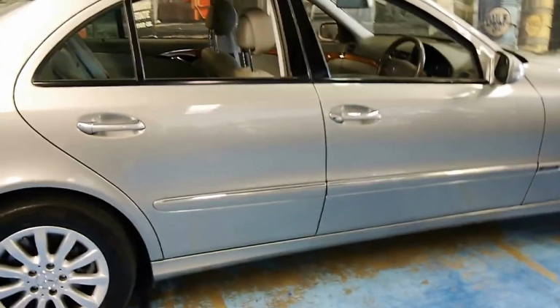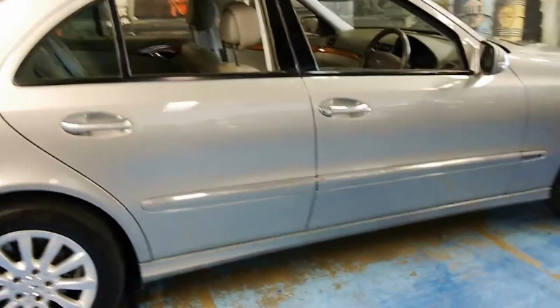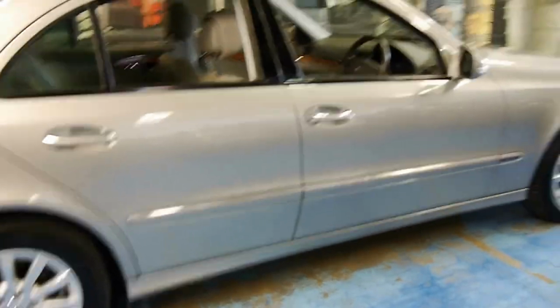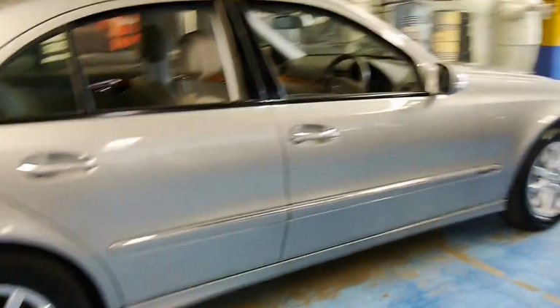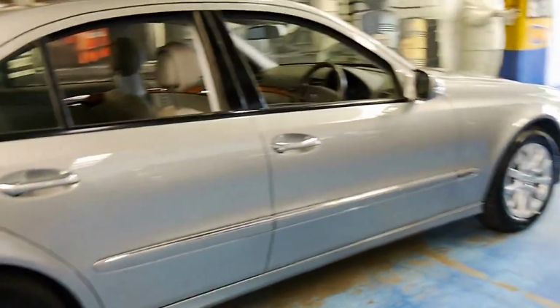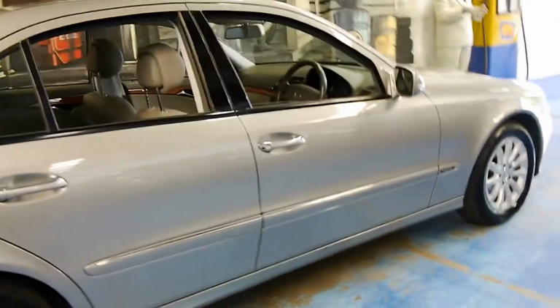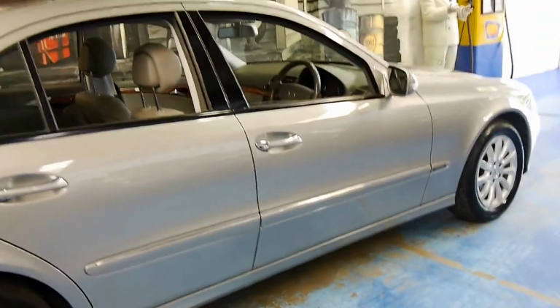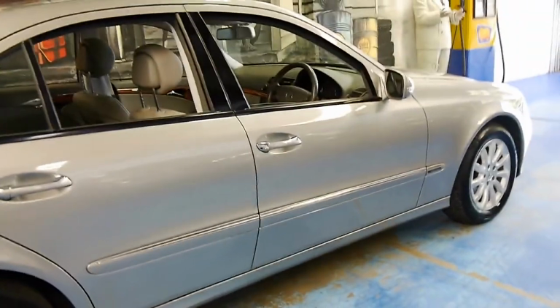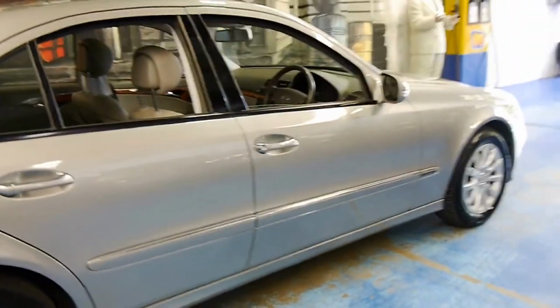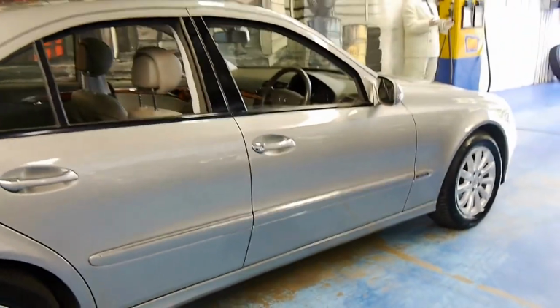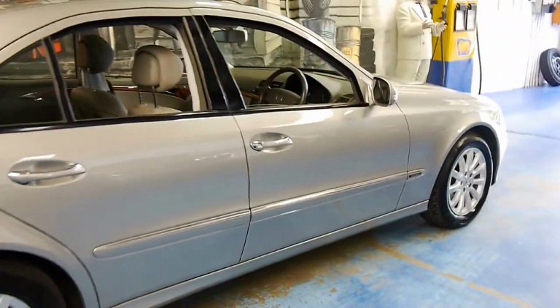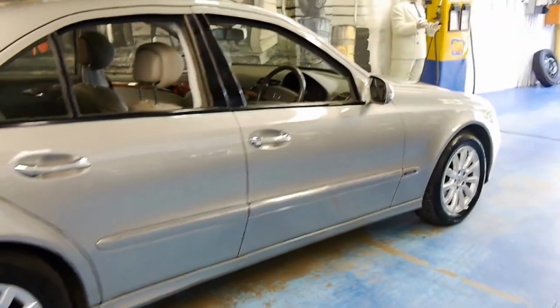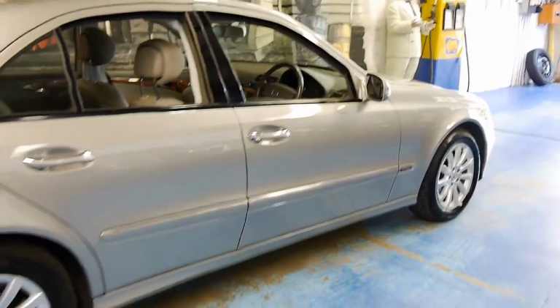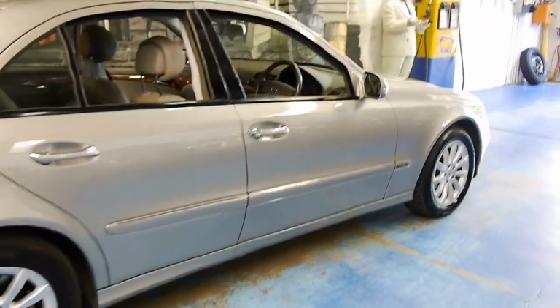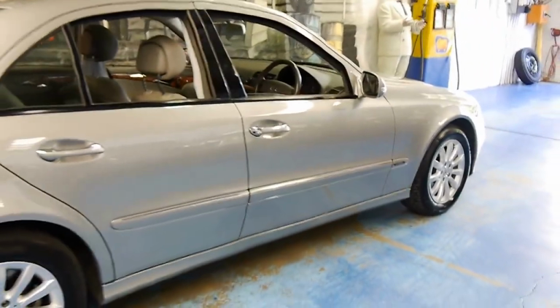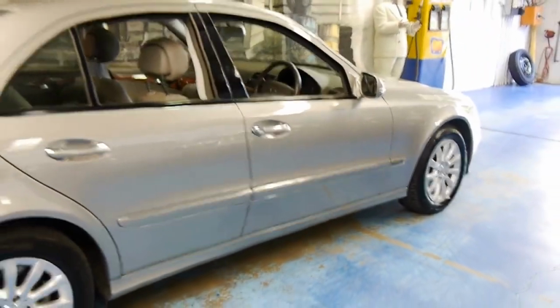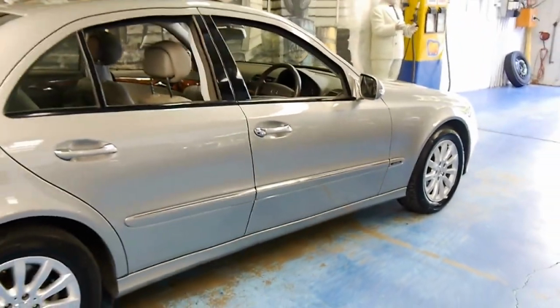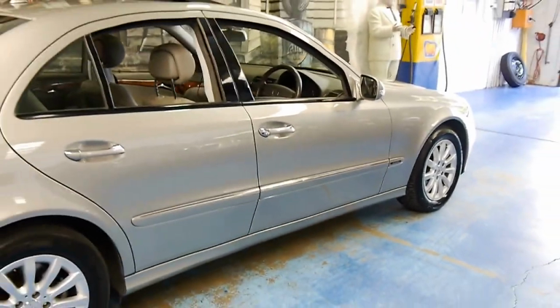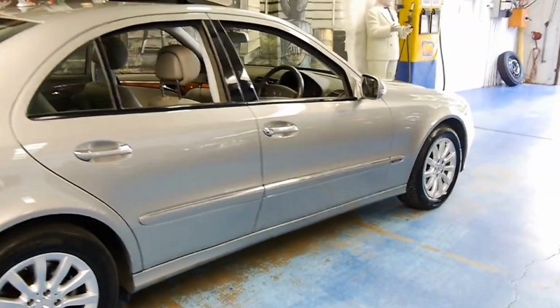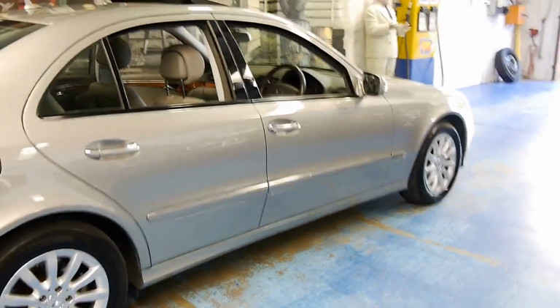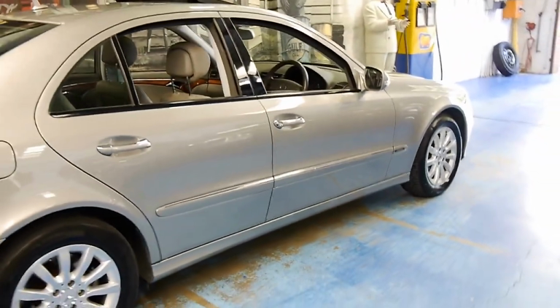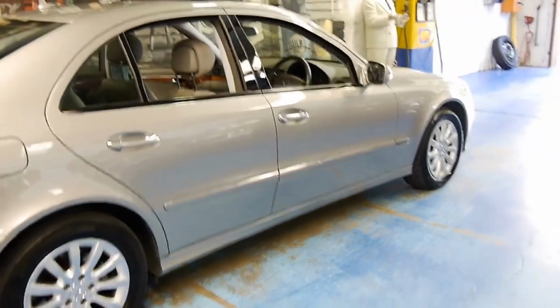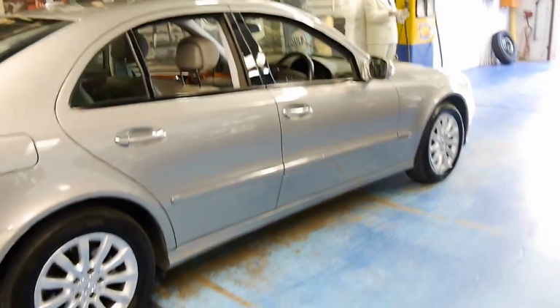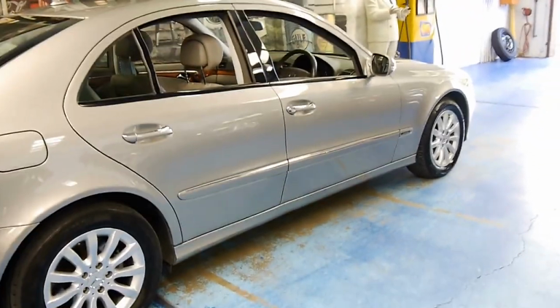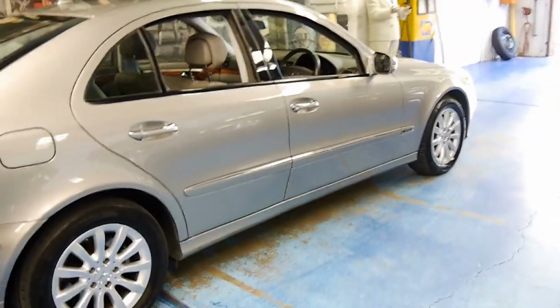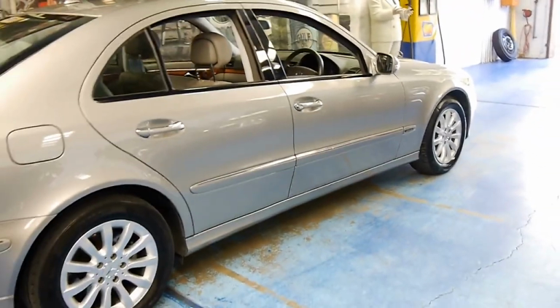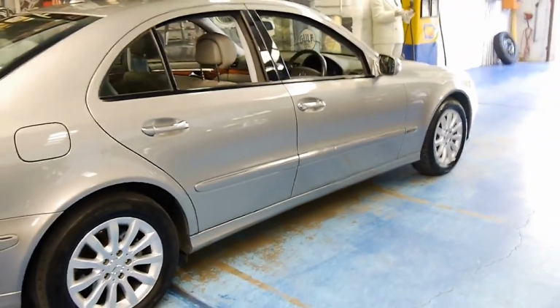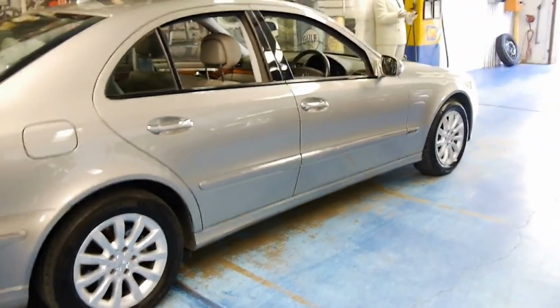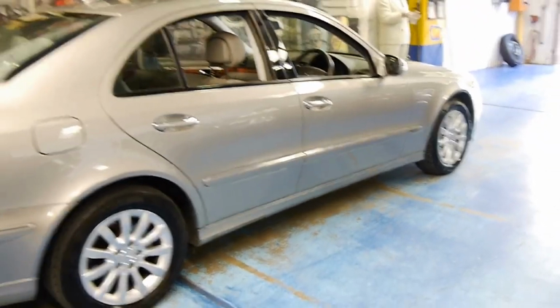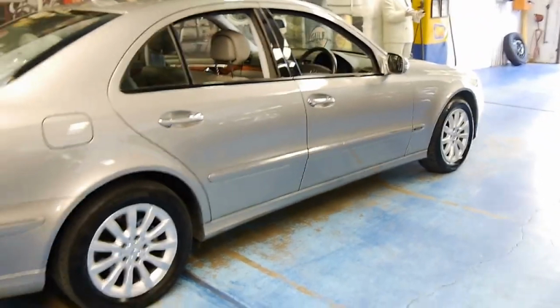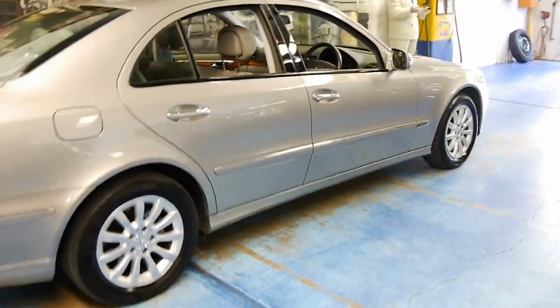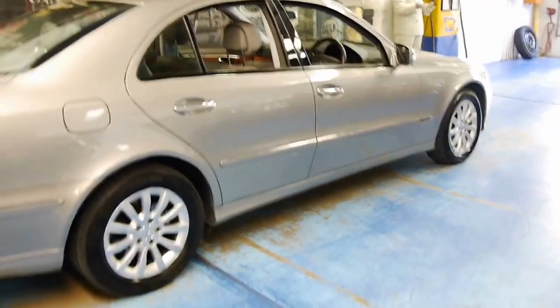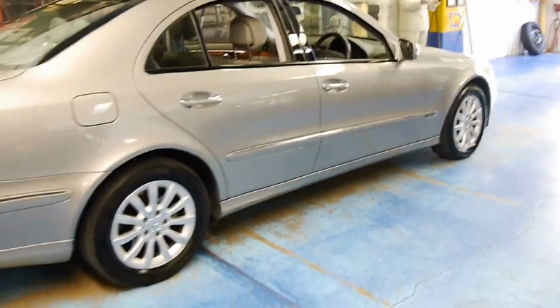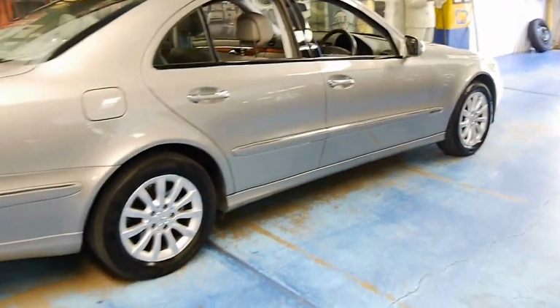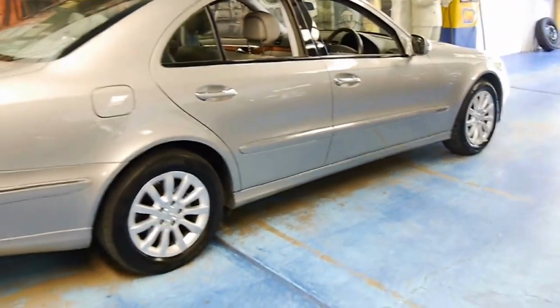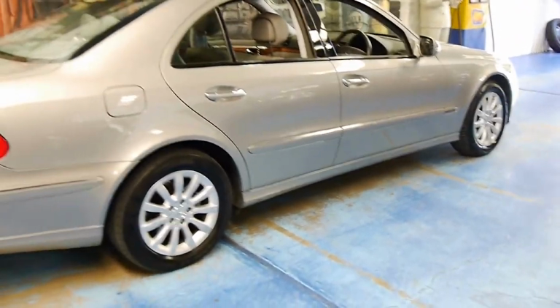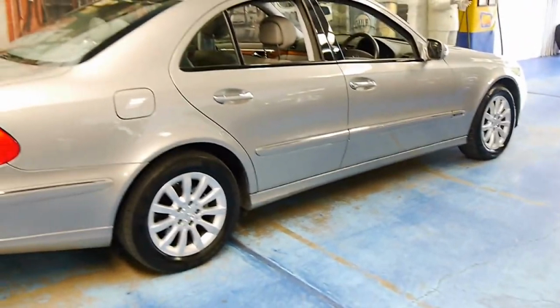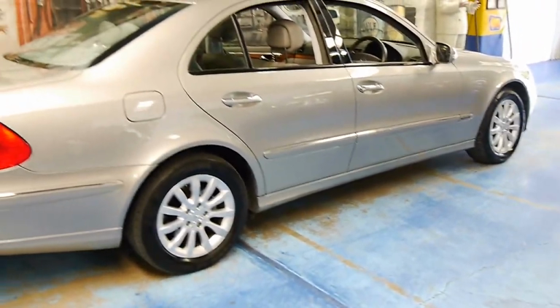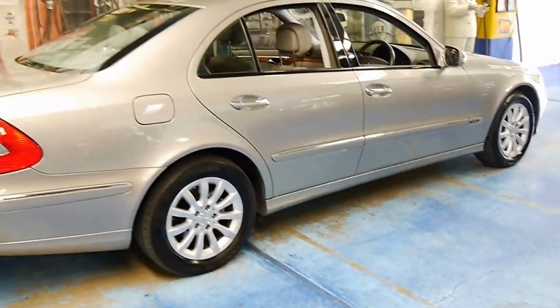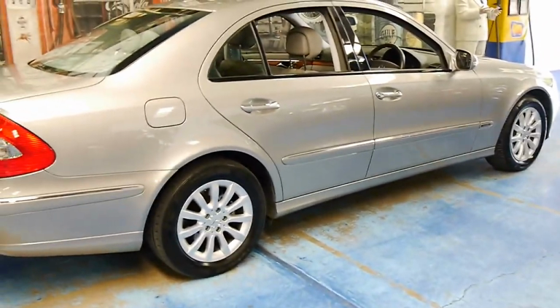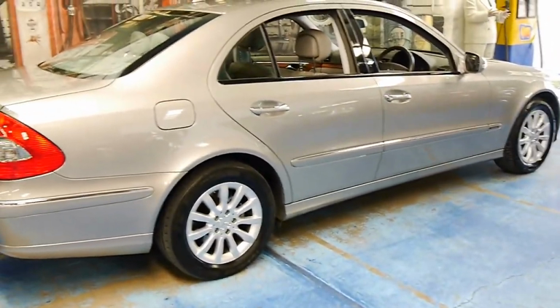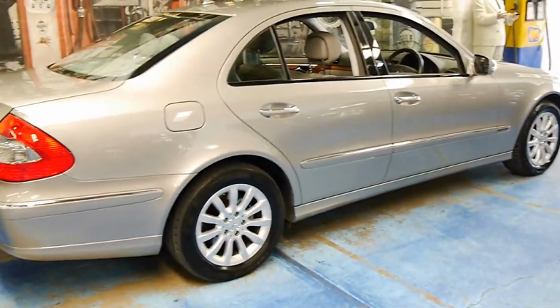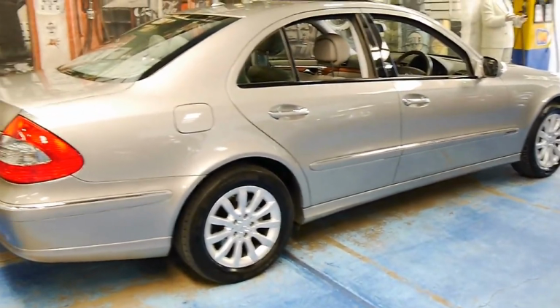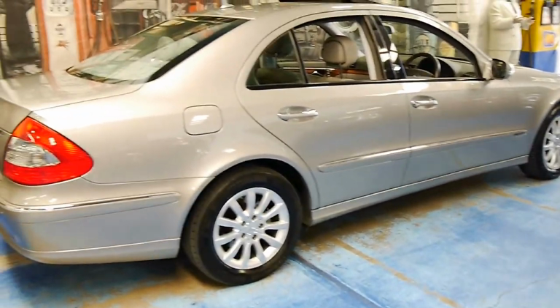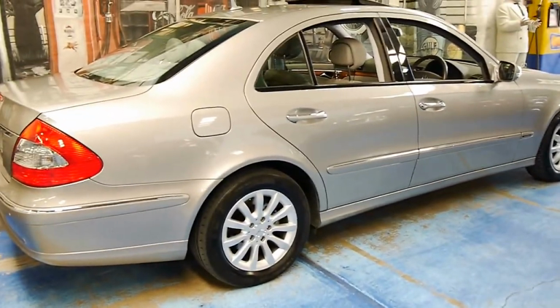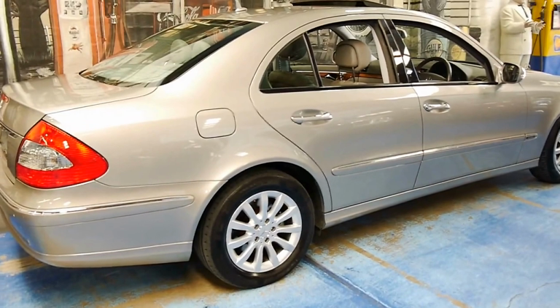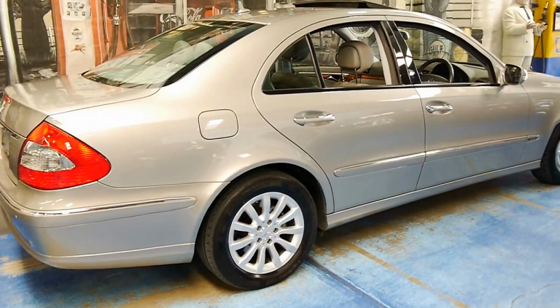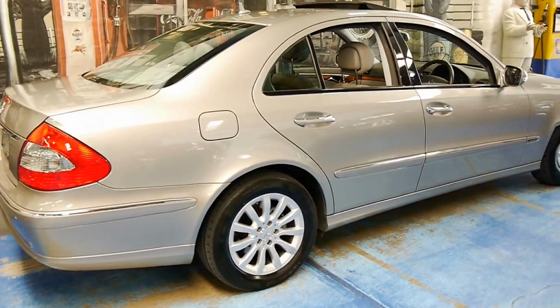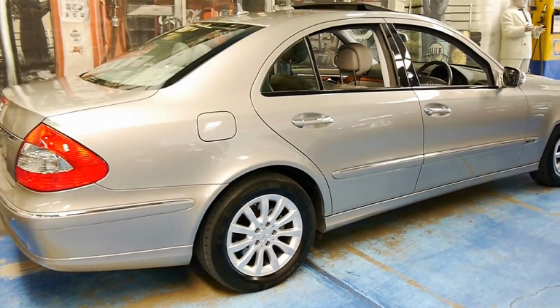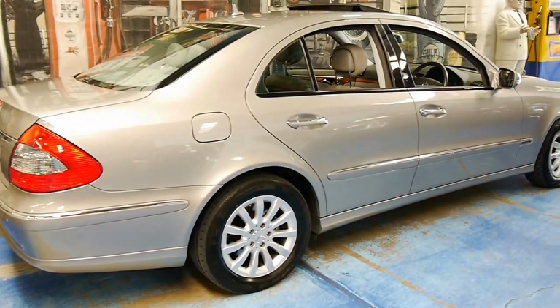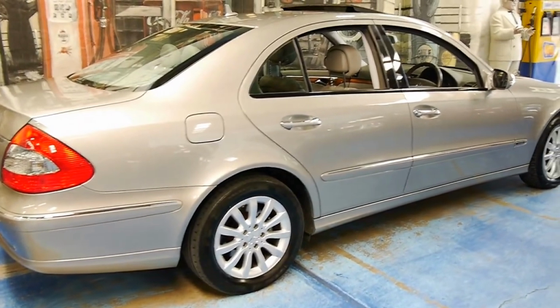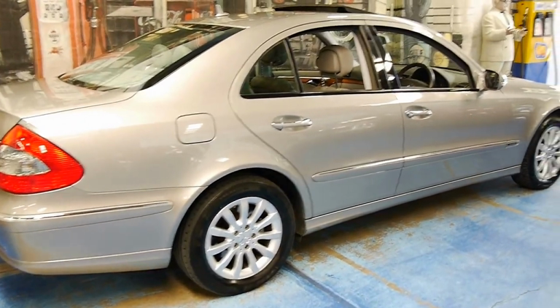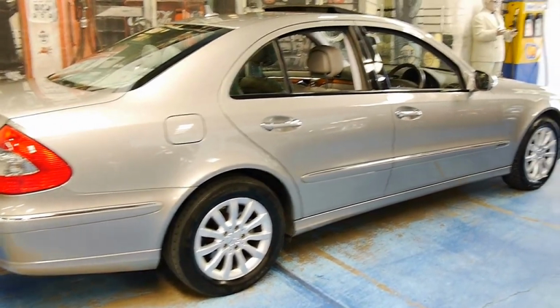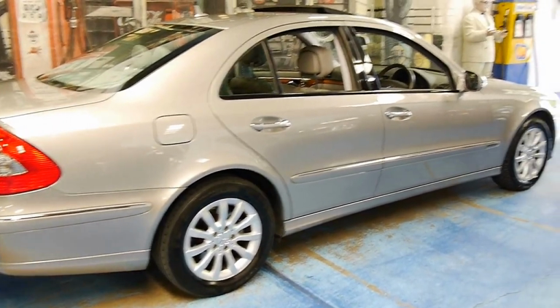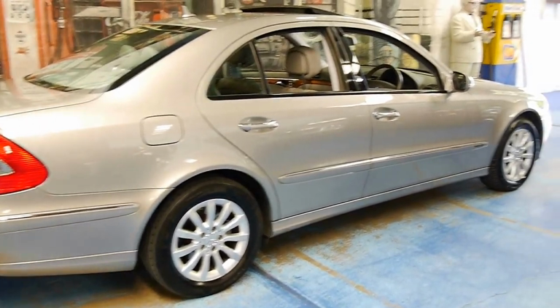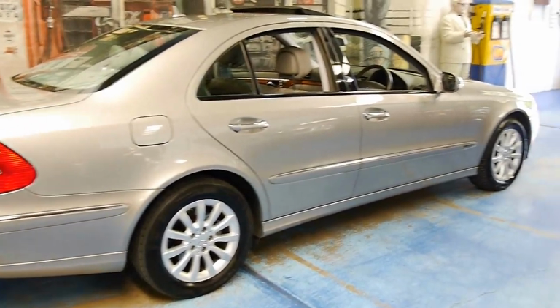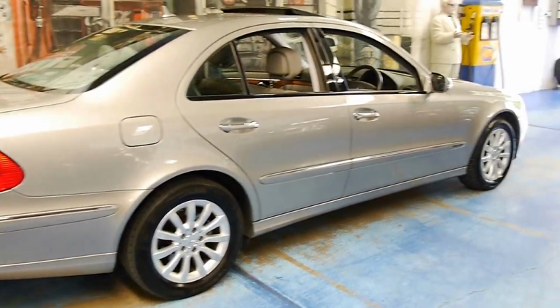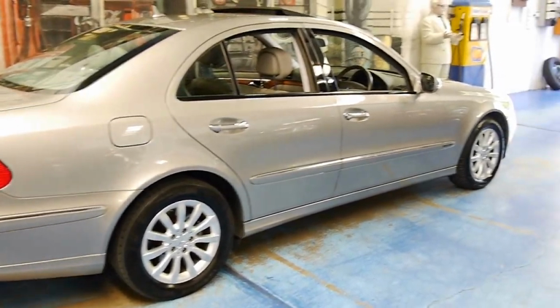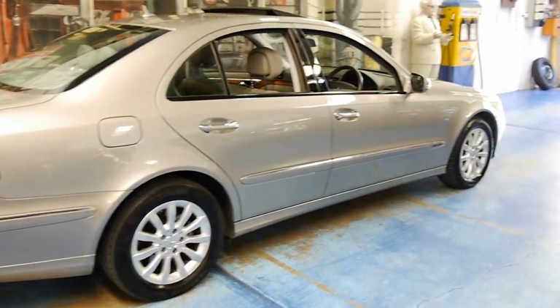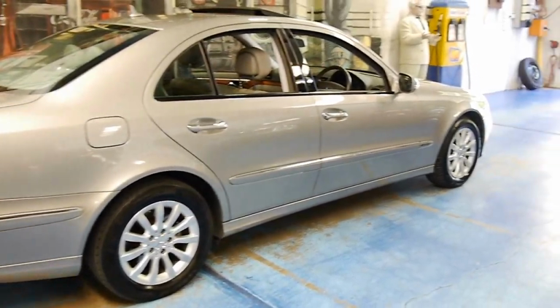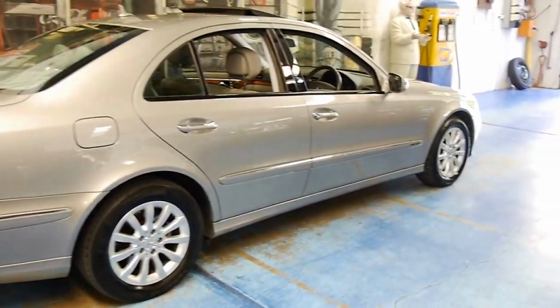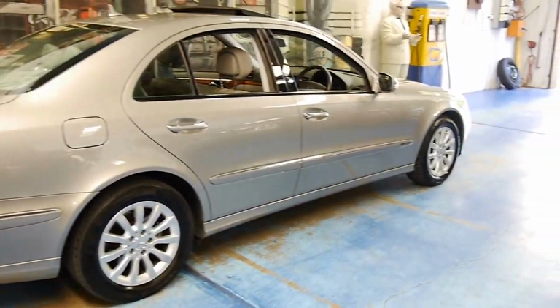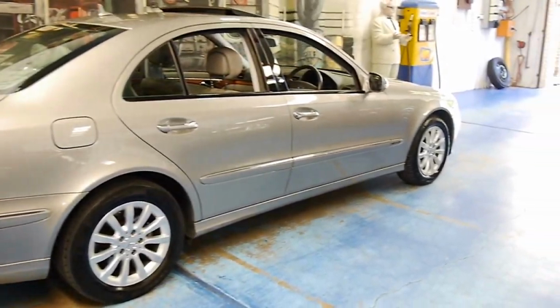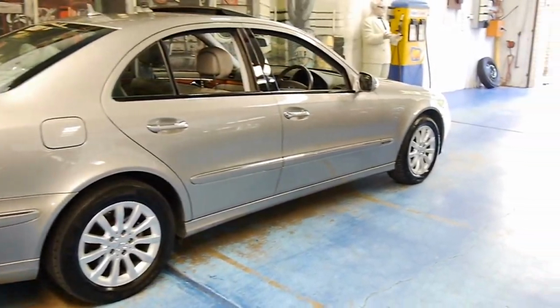And I see quite a few 280s, but this one's highly optioned. I don't see many with power seats and sunroof.